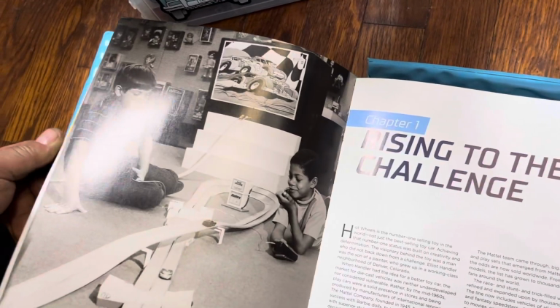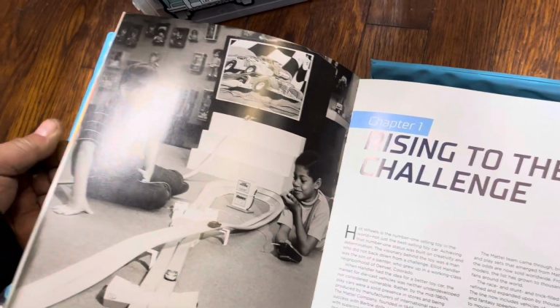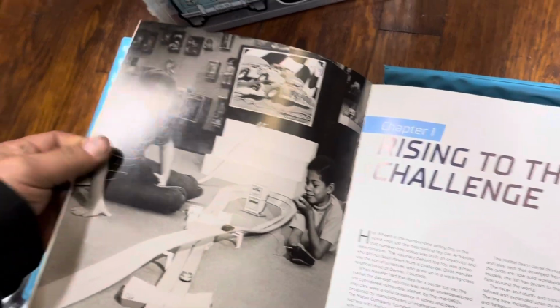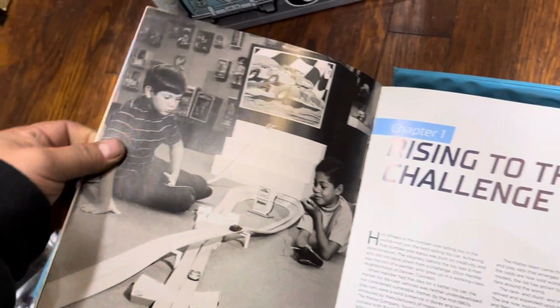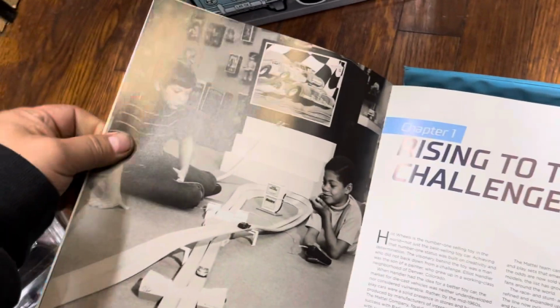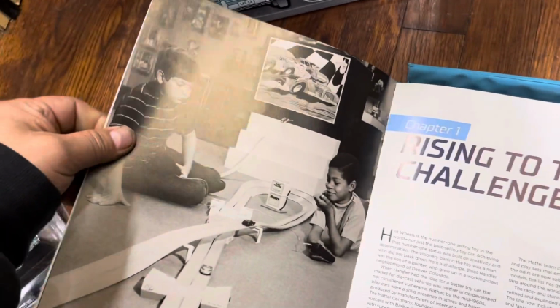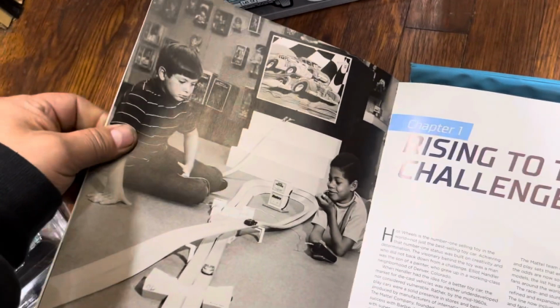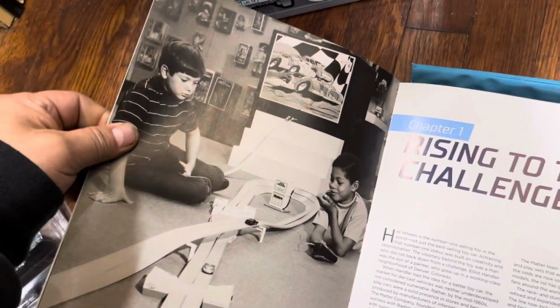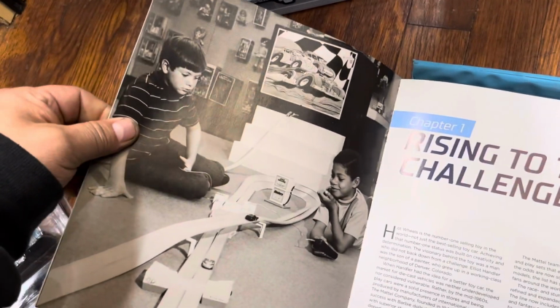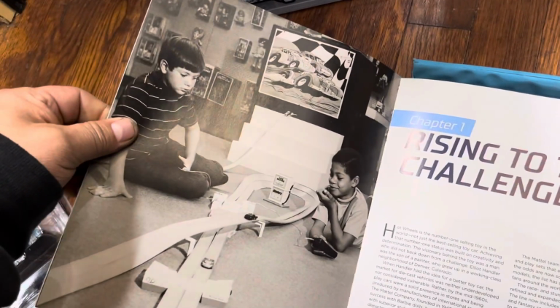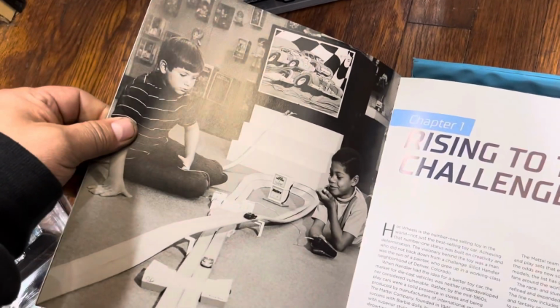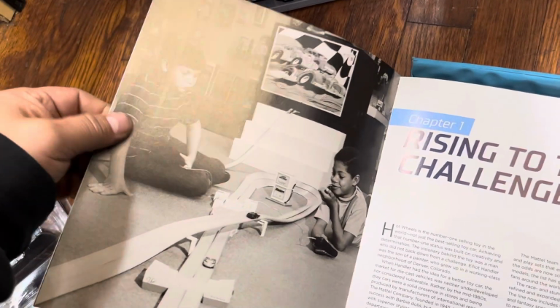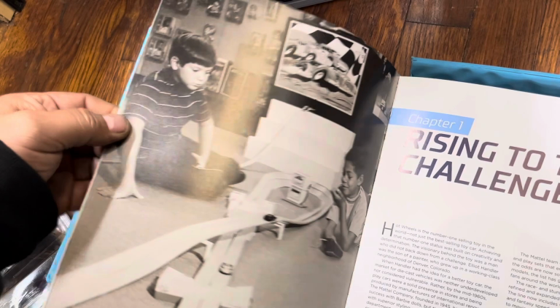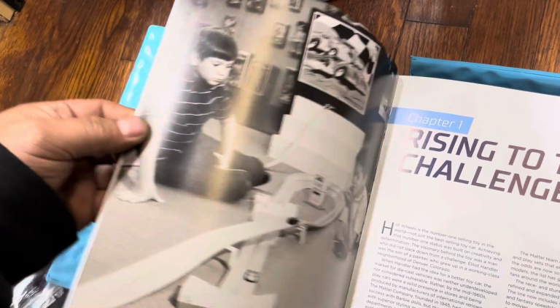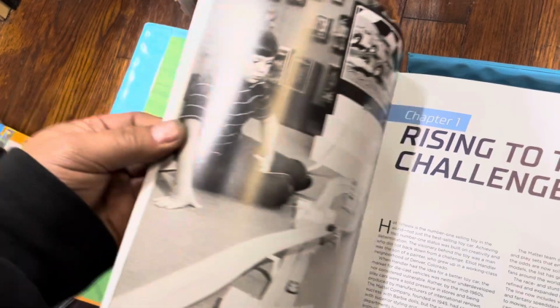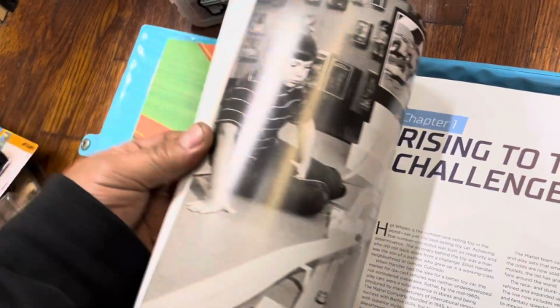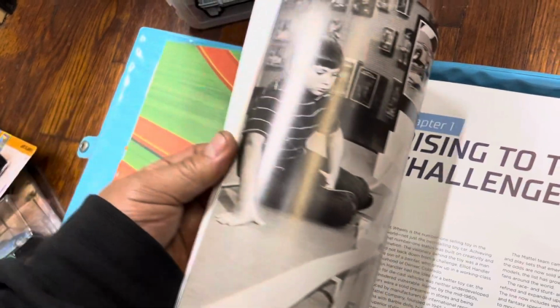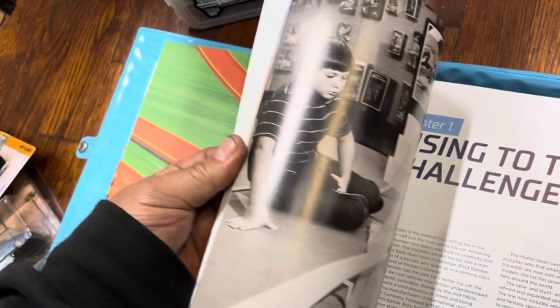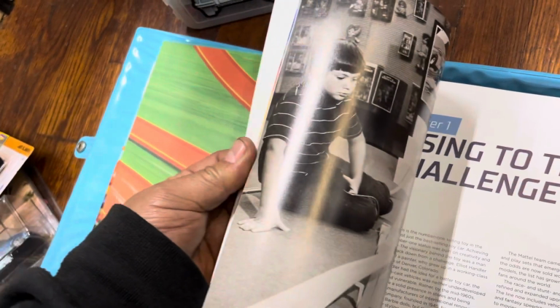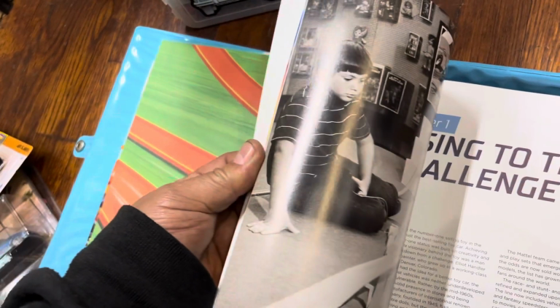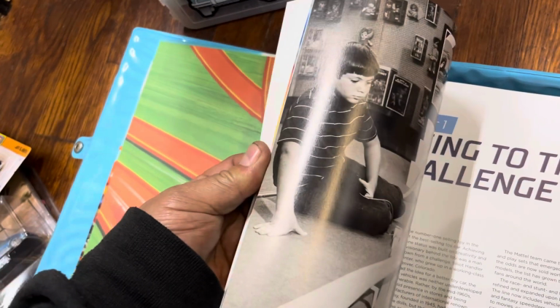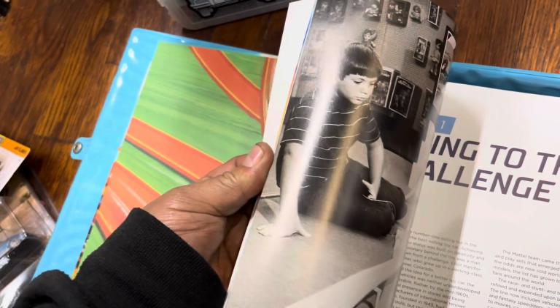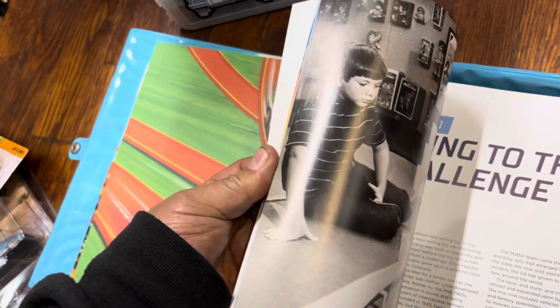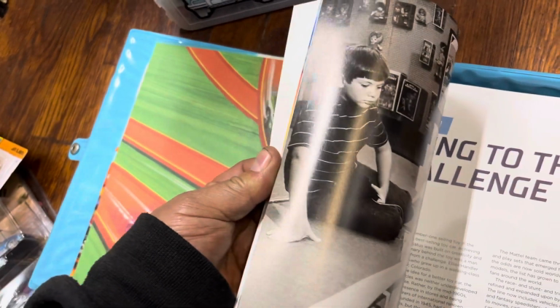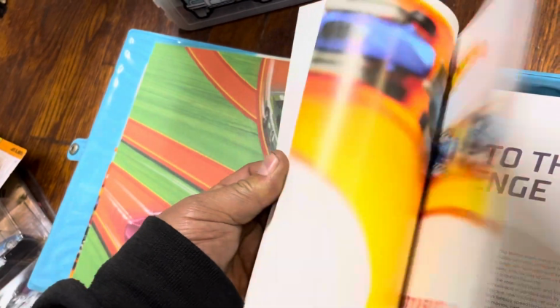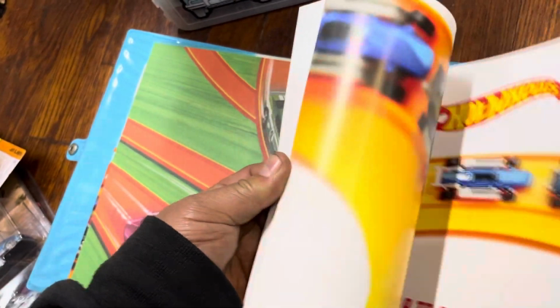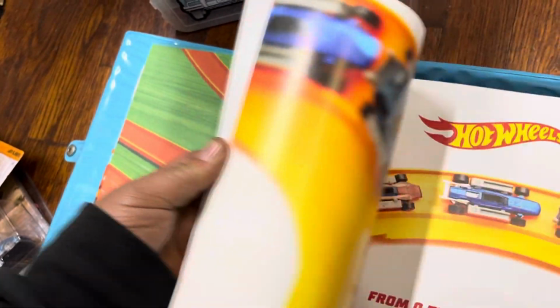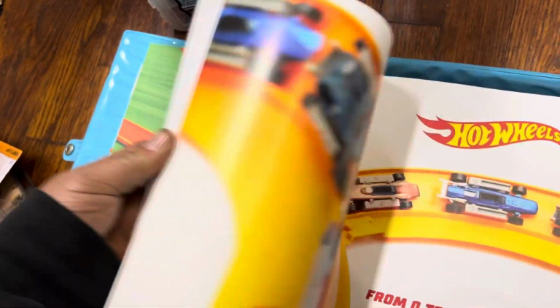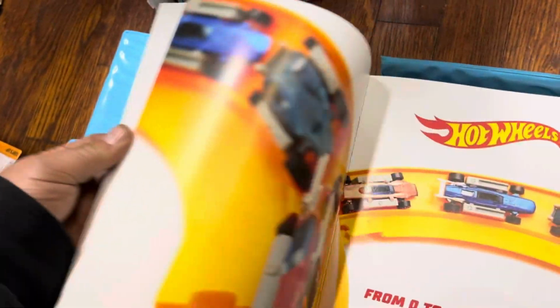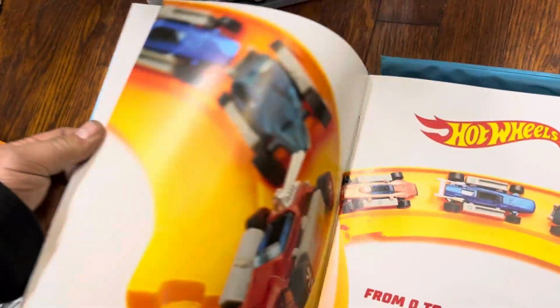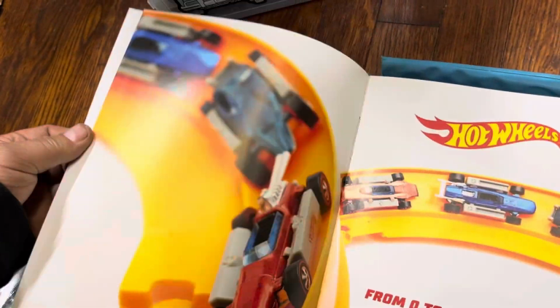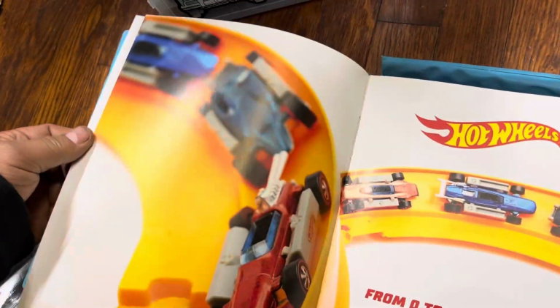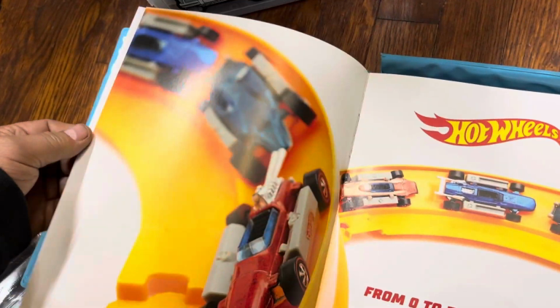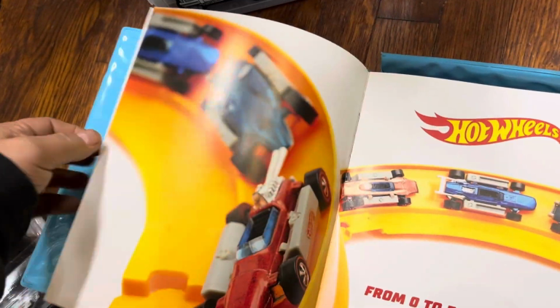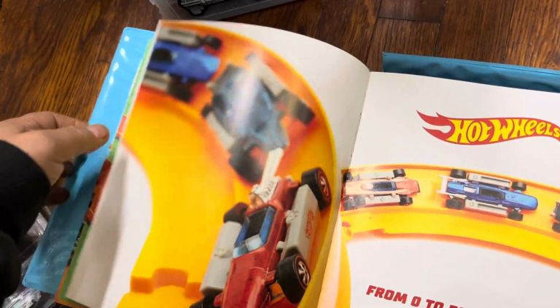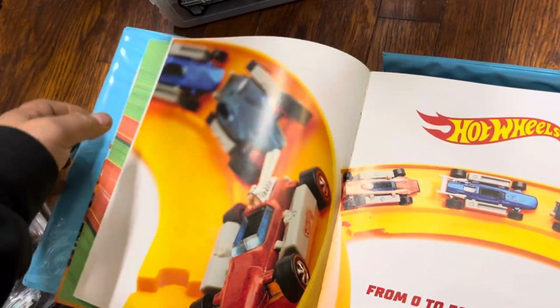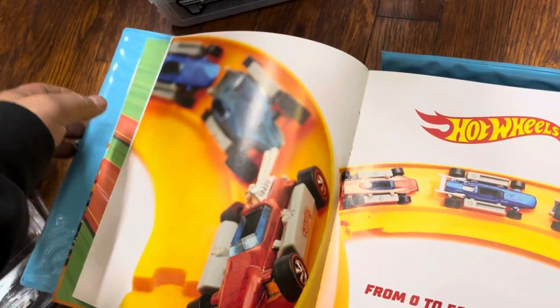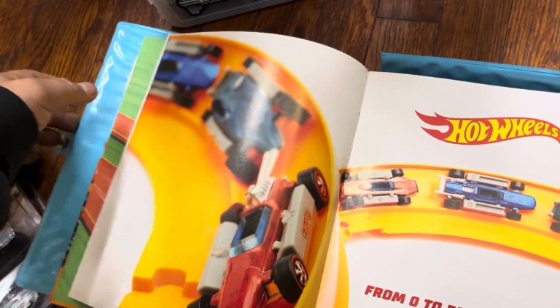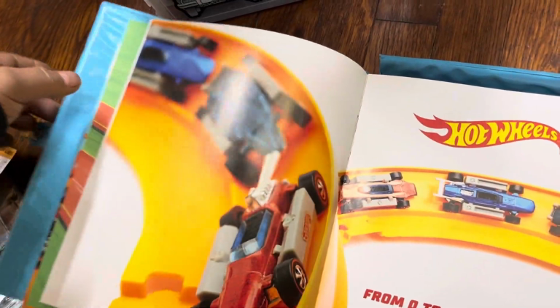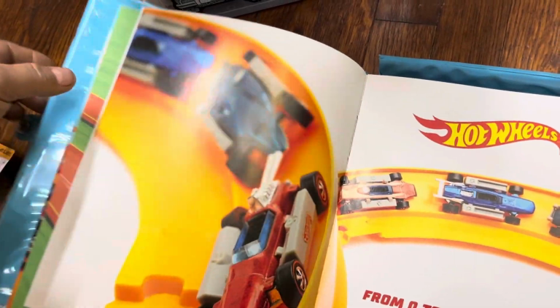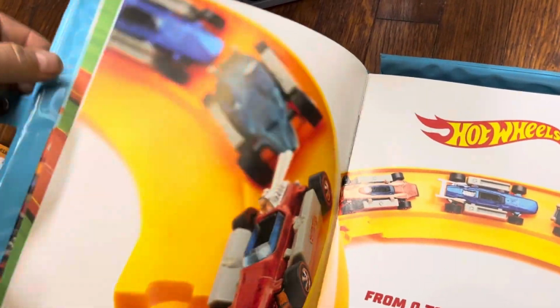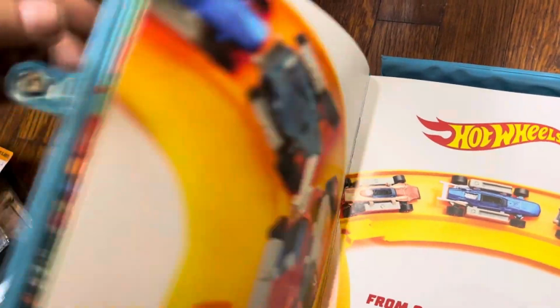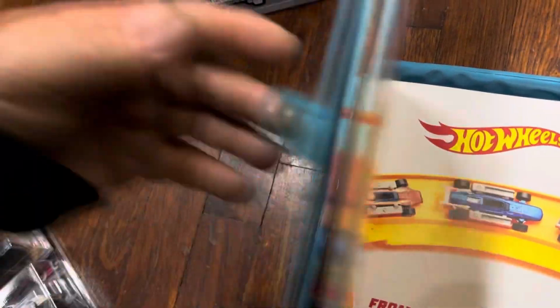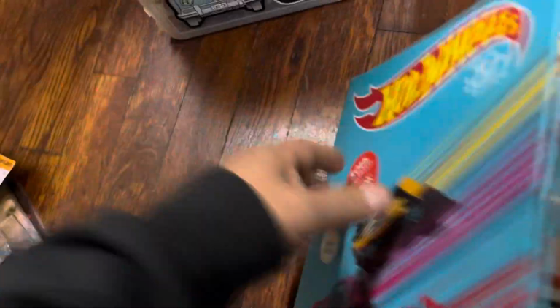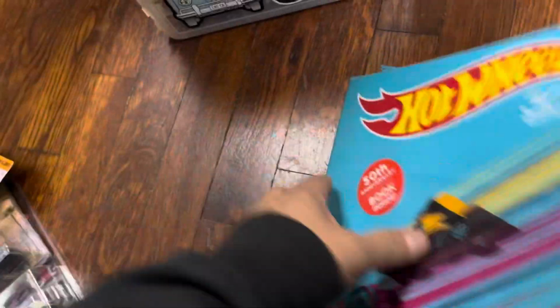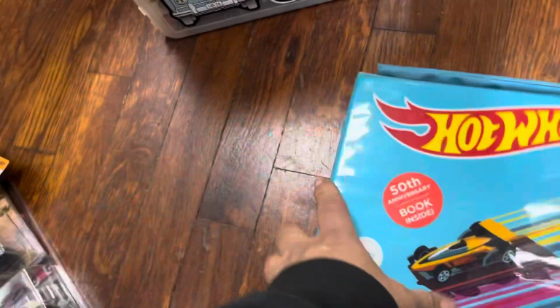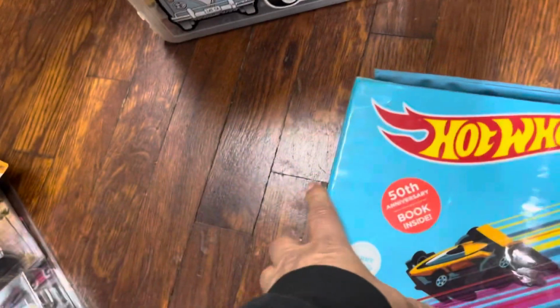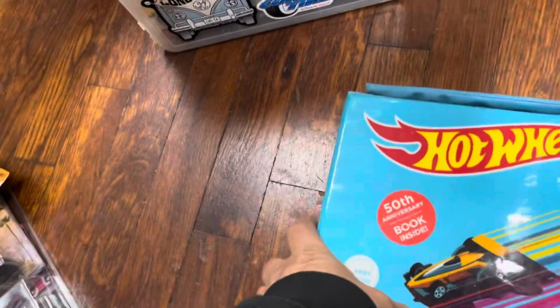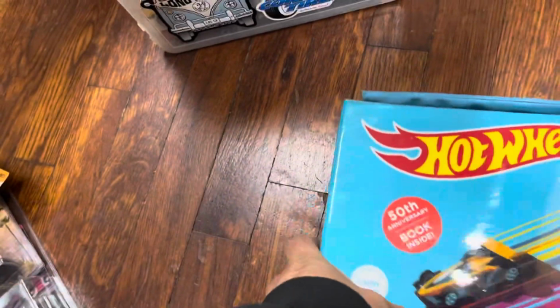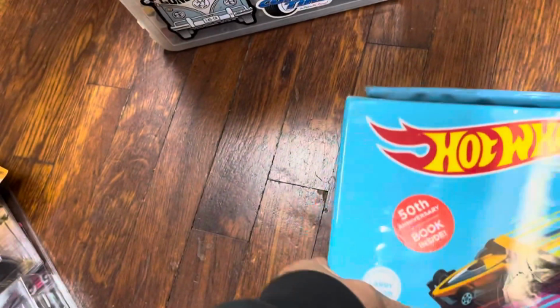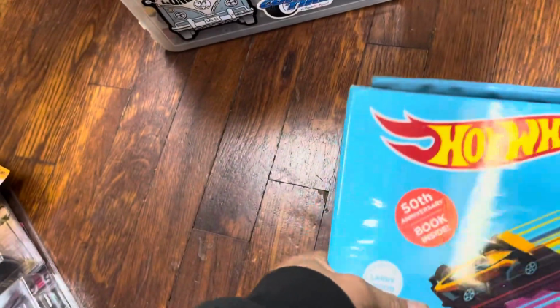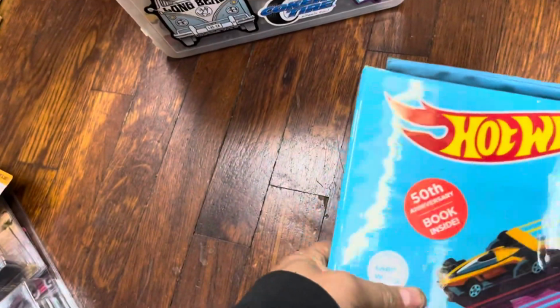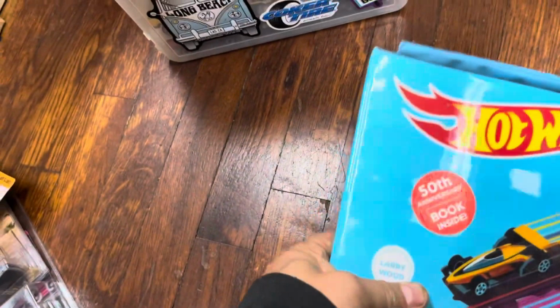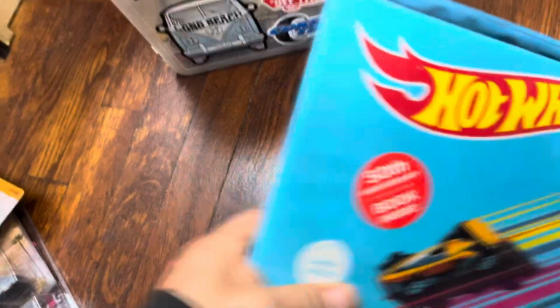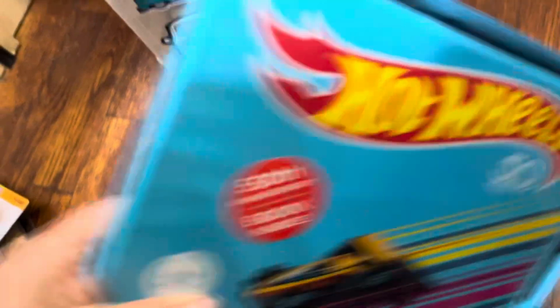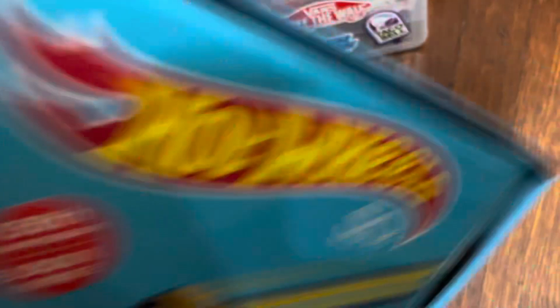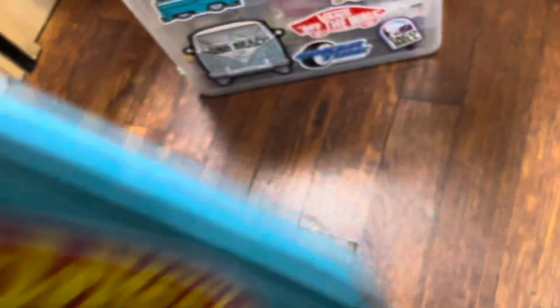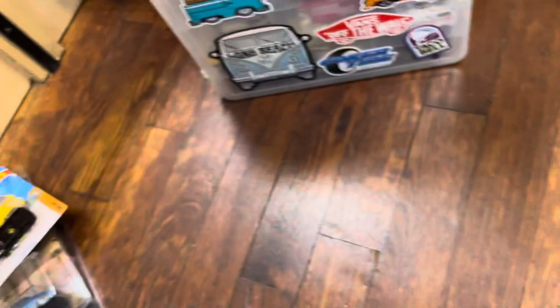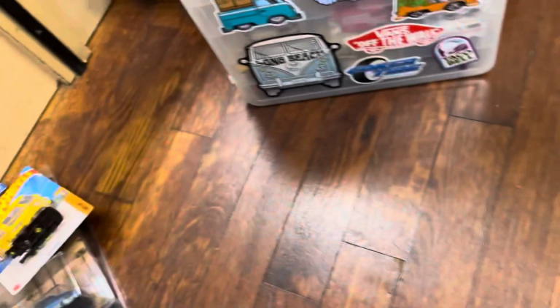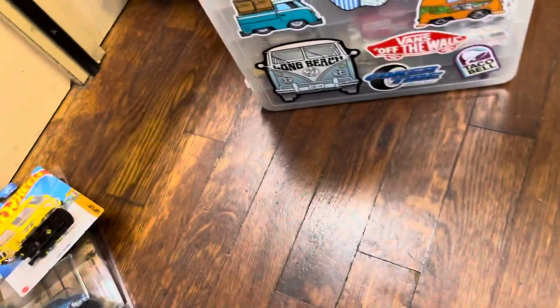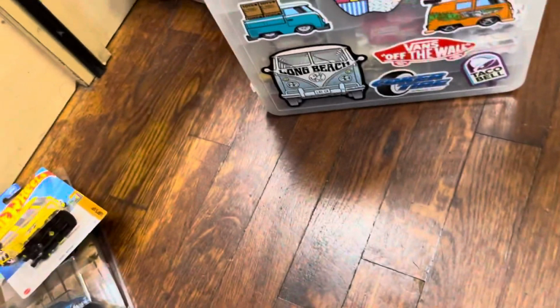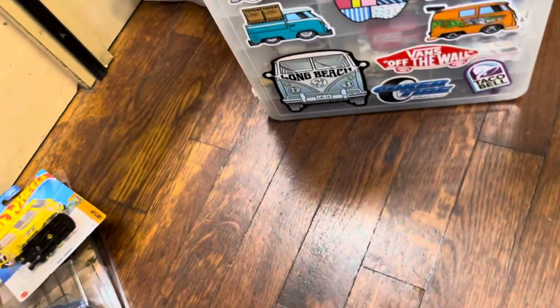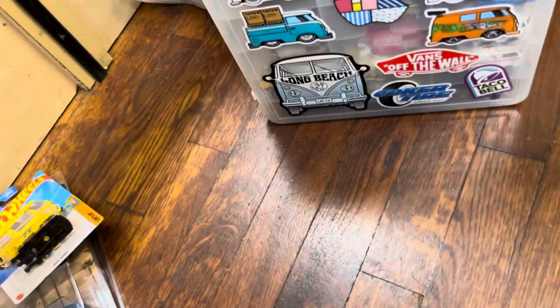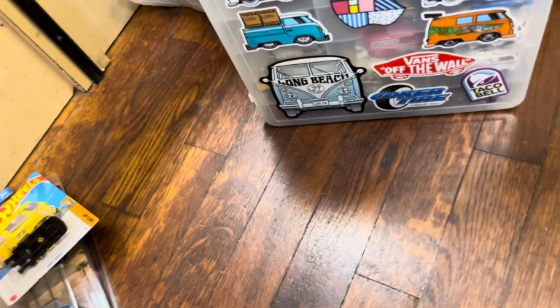Look at that — young kids playing with their Hot Wheels. Awesome, guys. I own a piece of history right here and I'm about to read that.